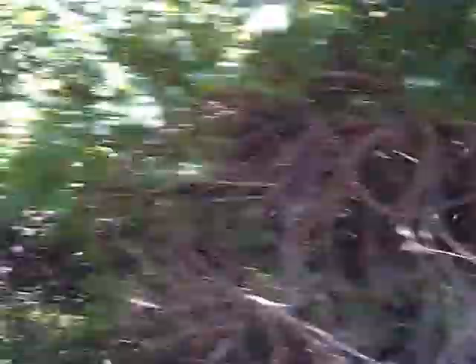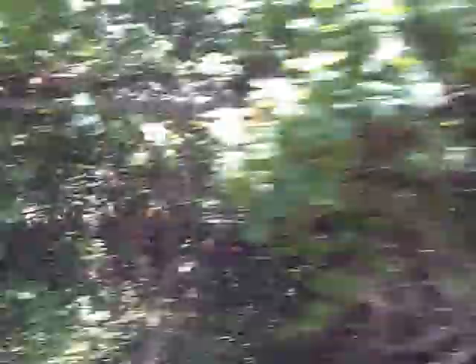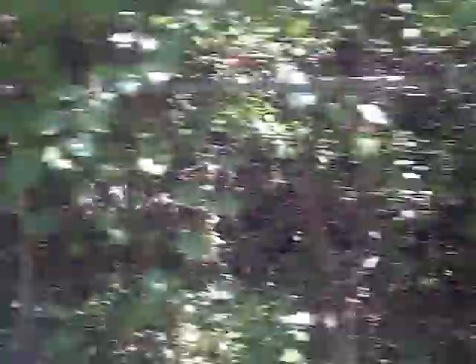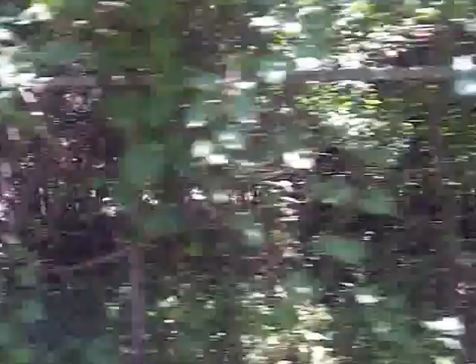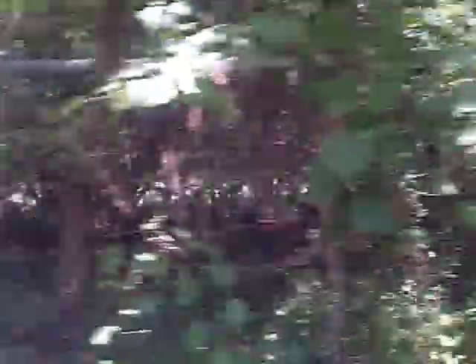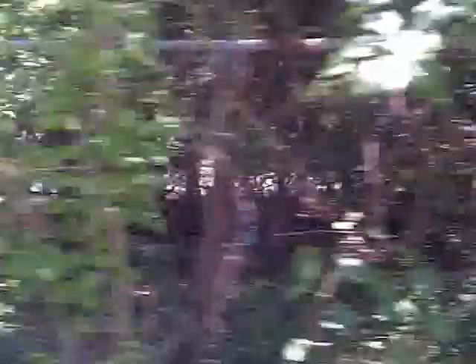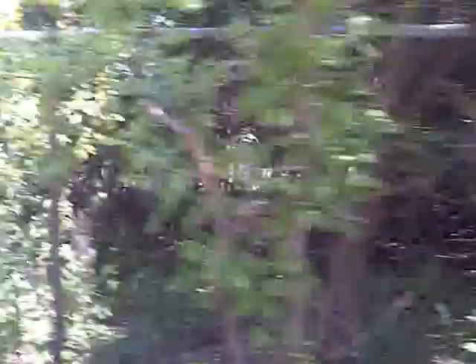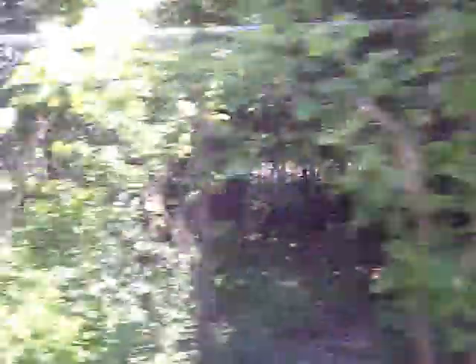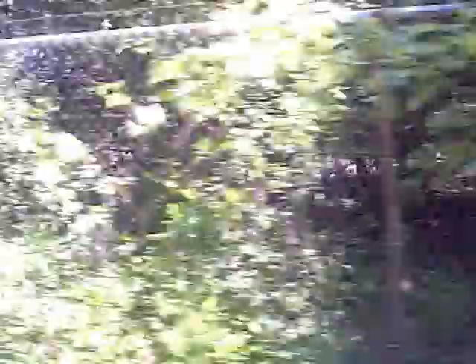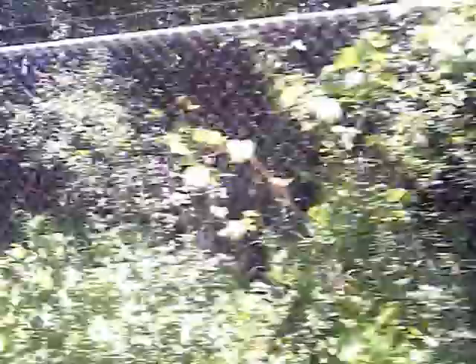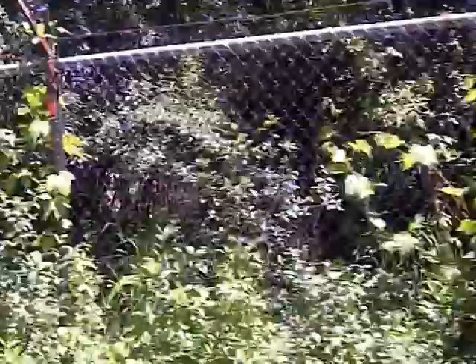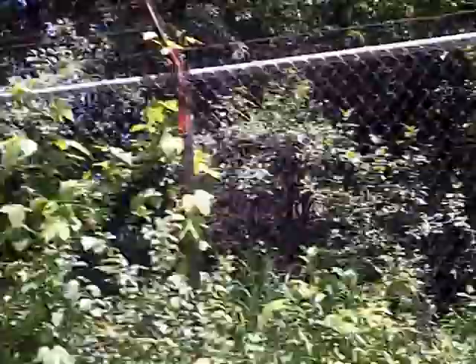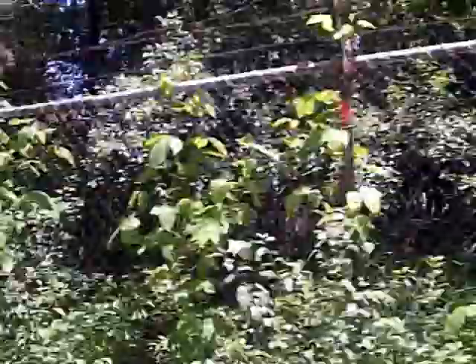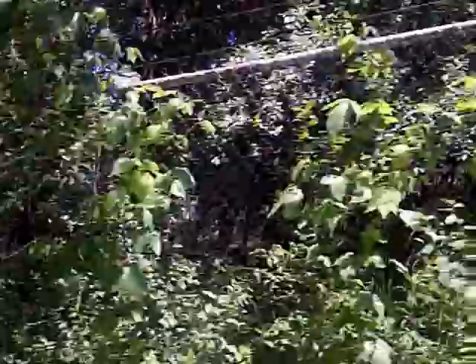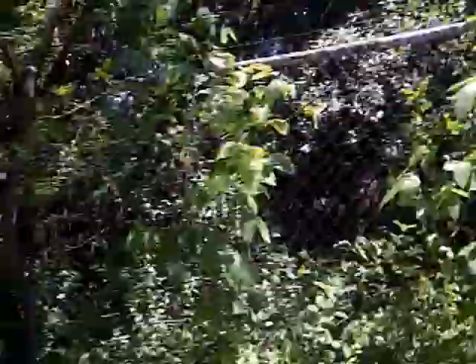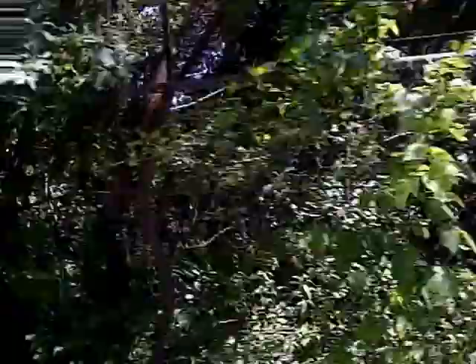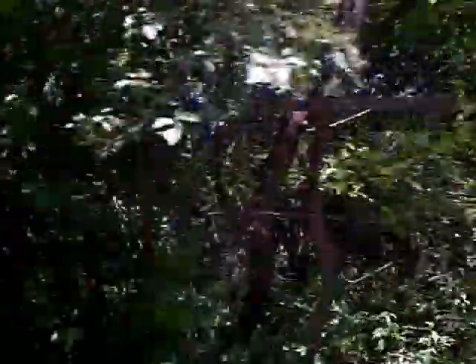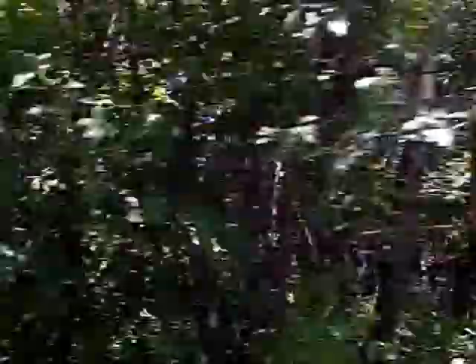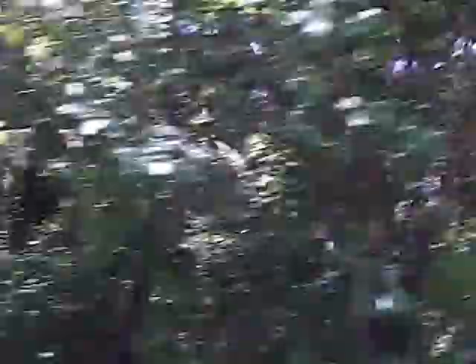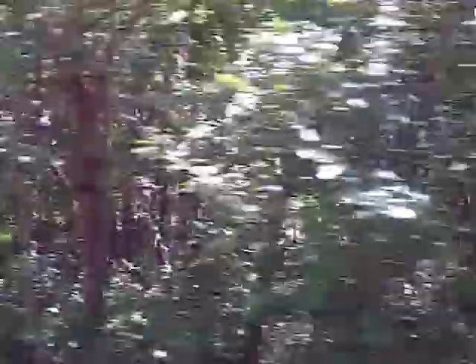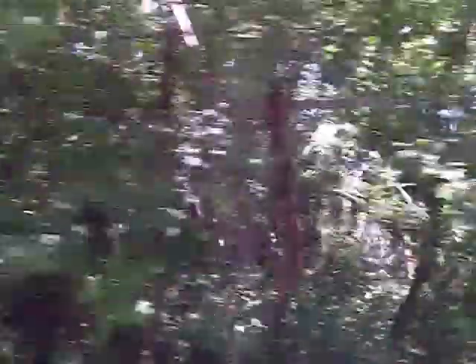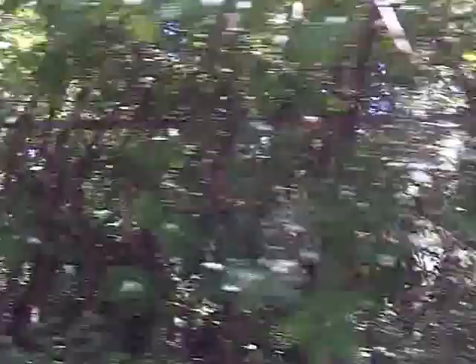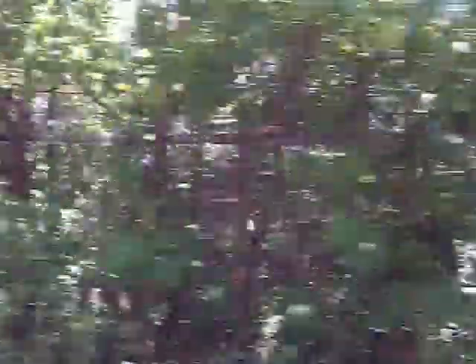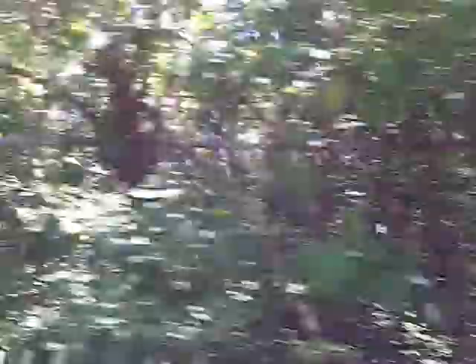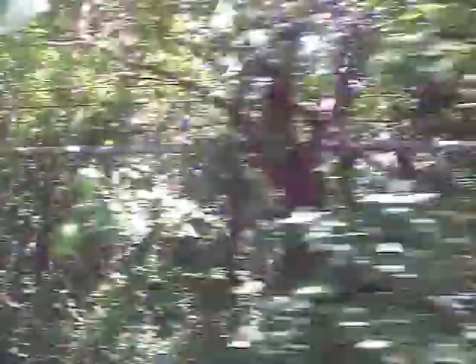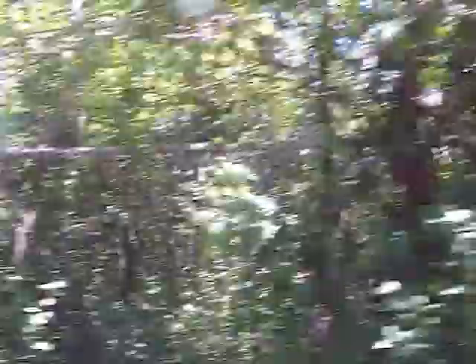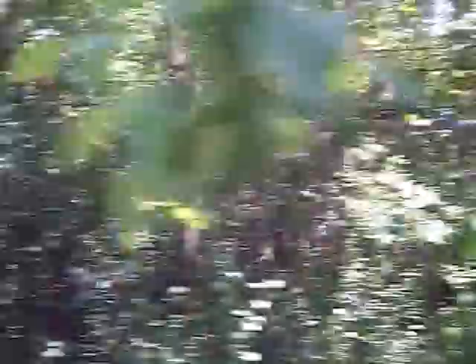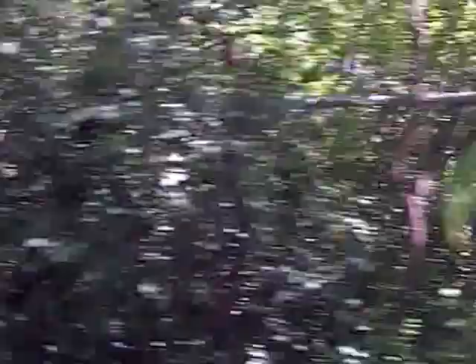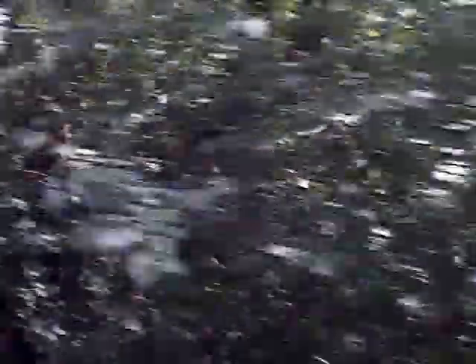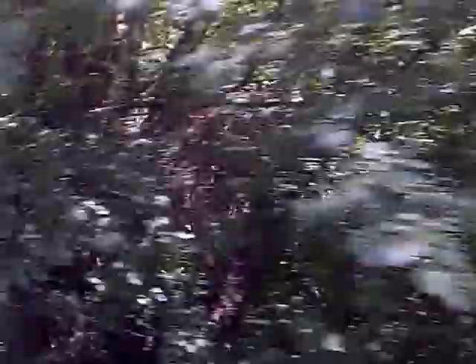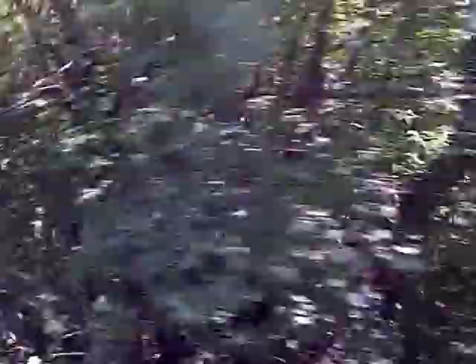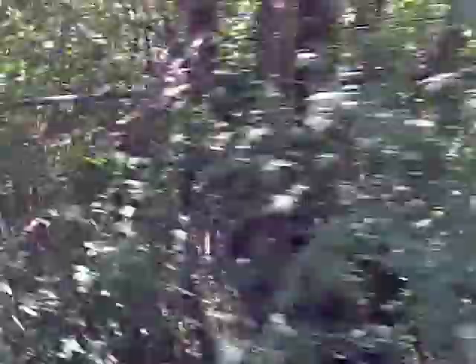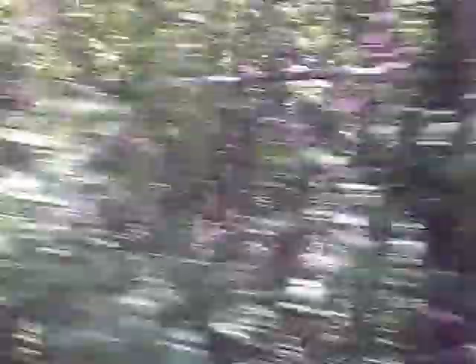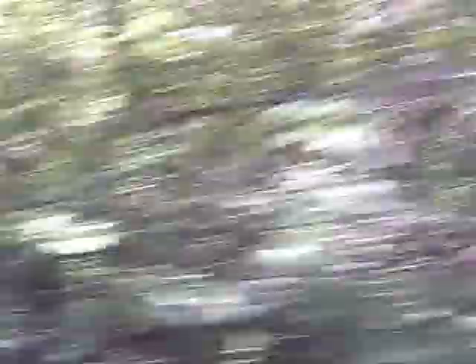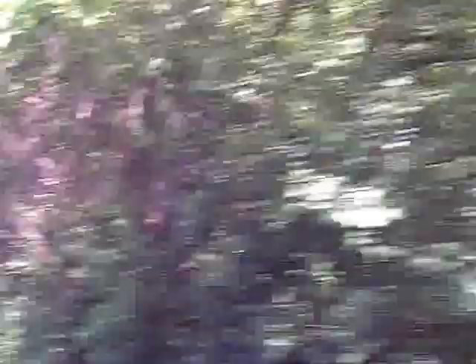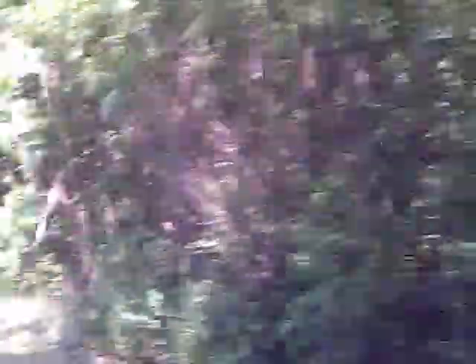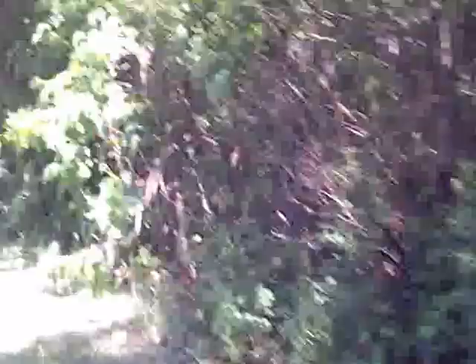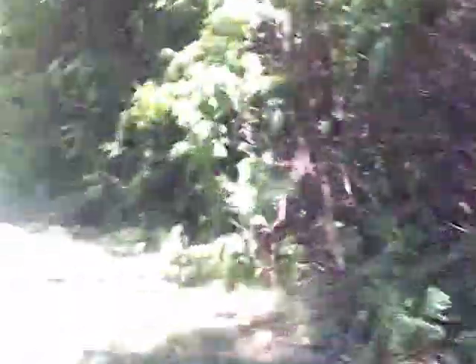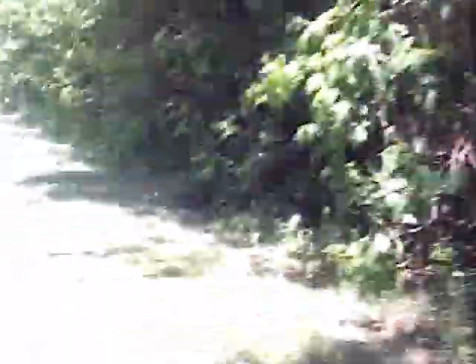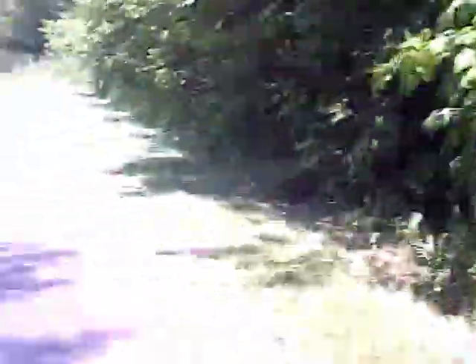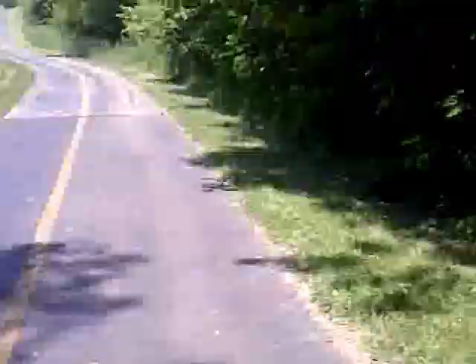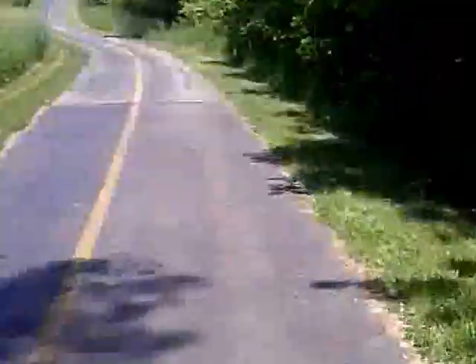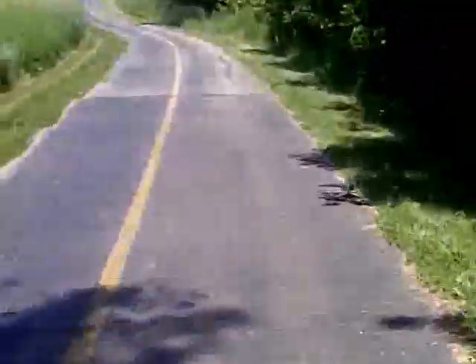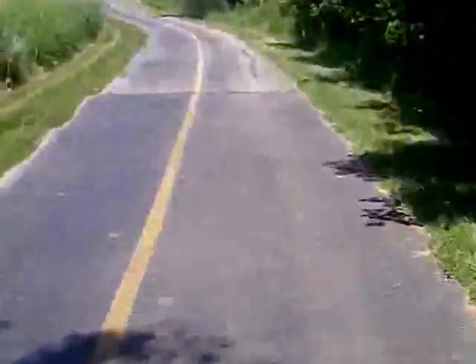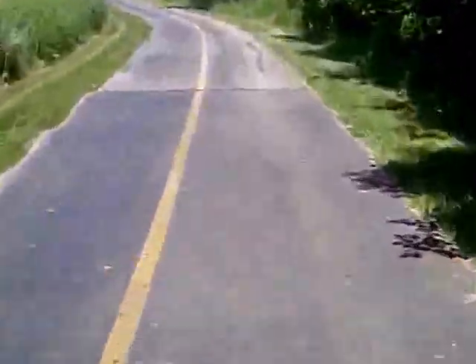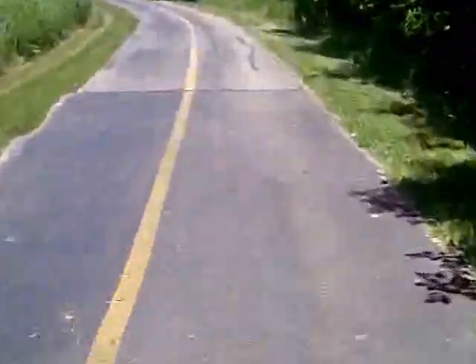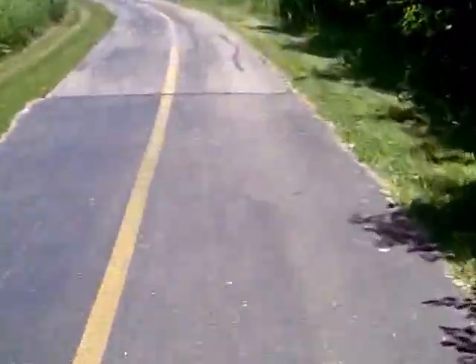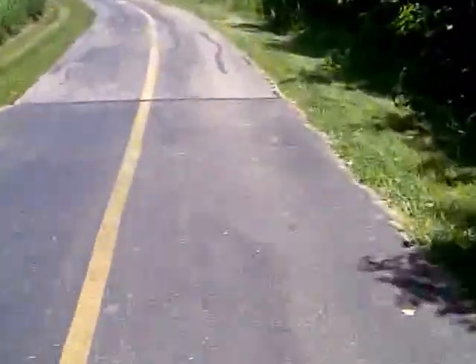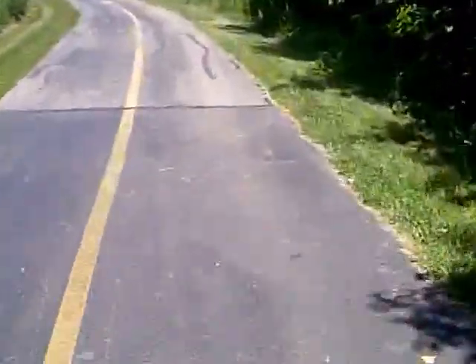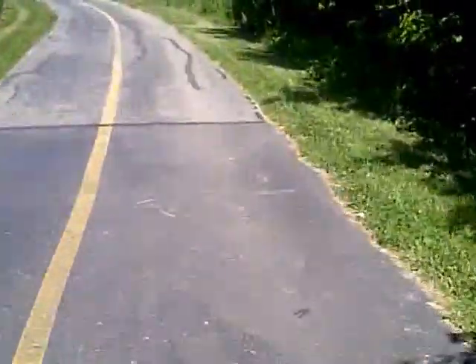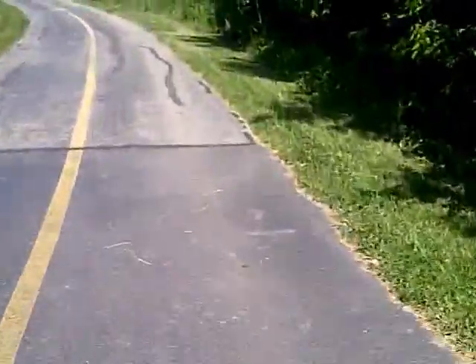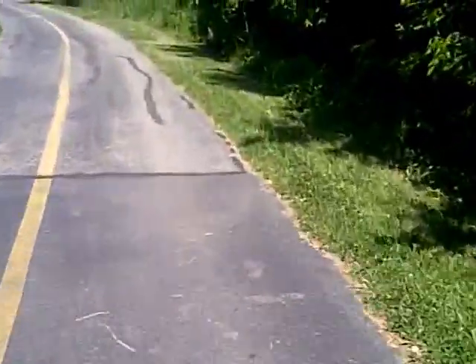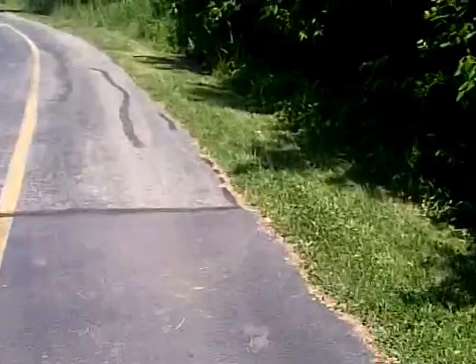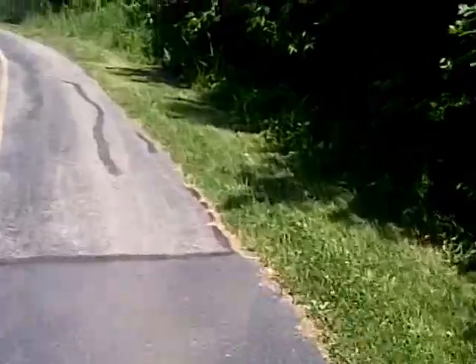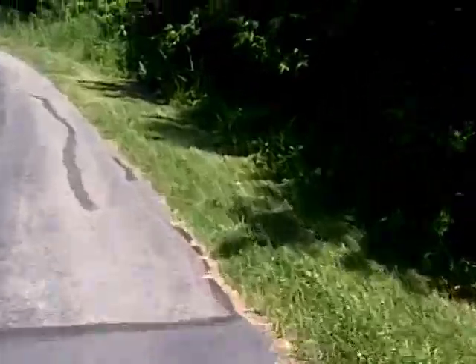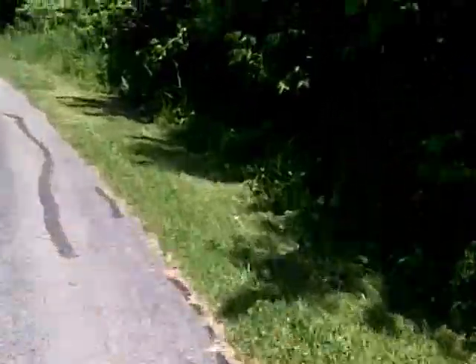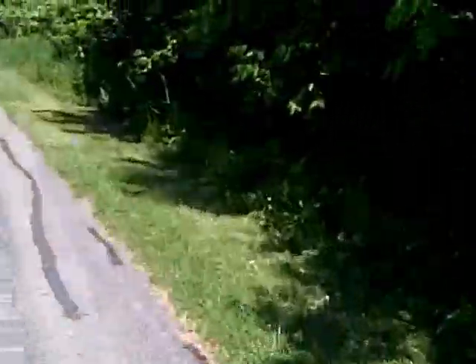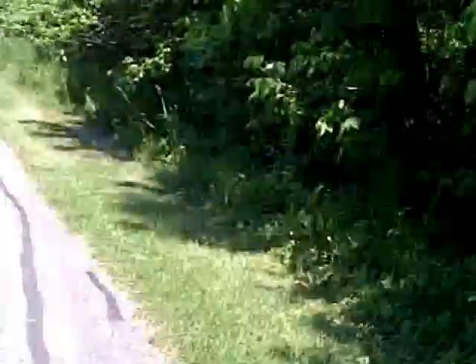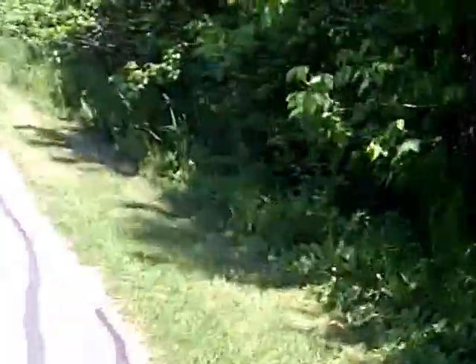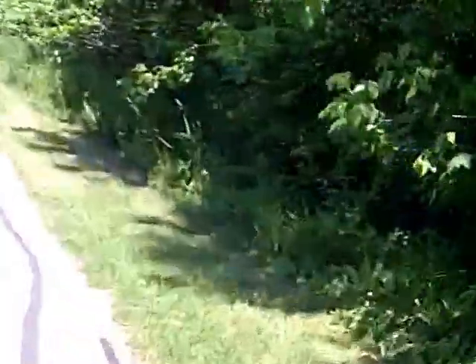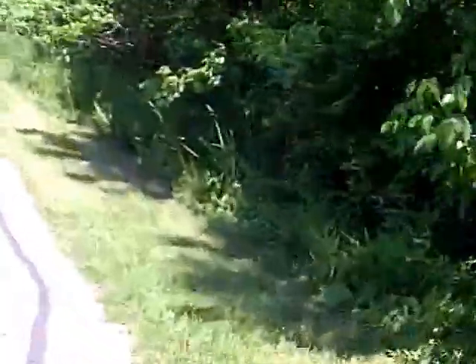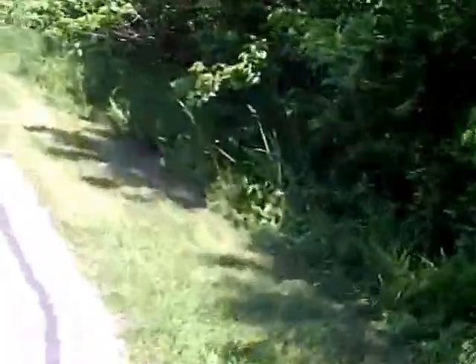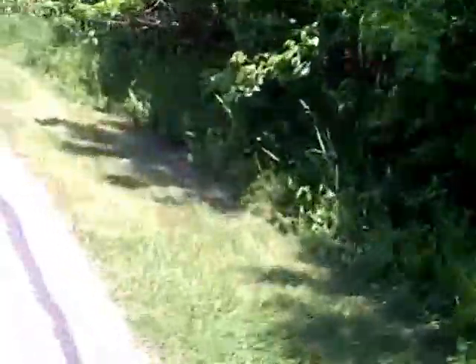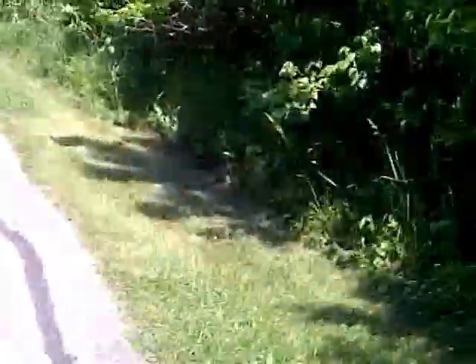That fence separates the golf course from the path here. There it is.